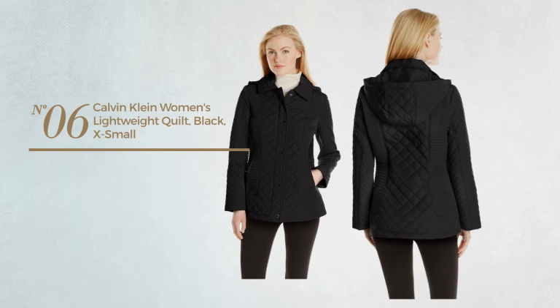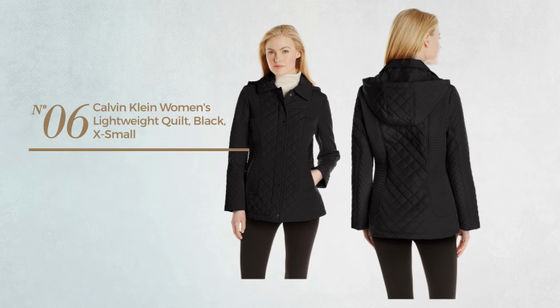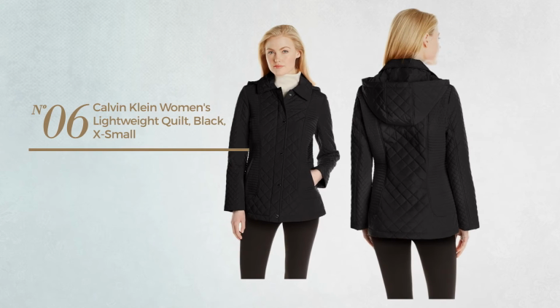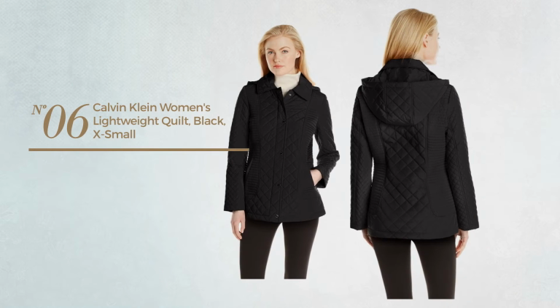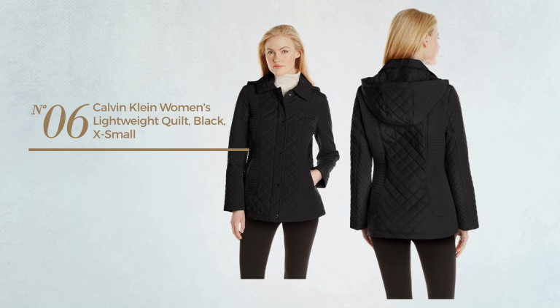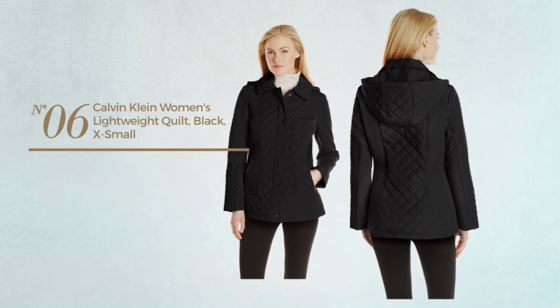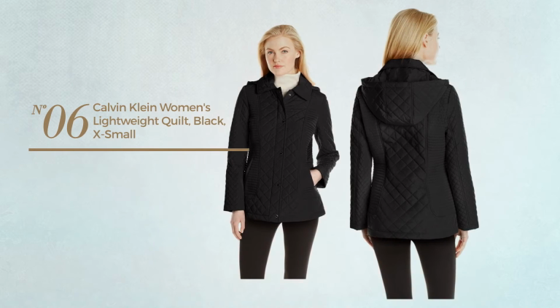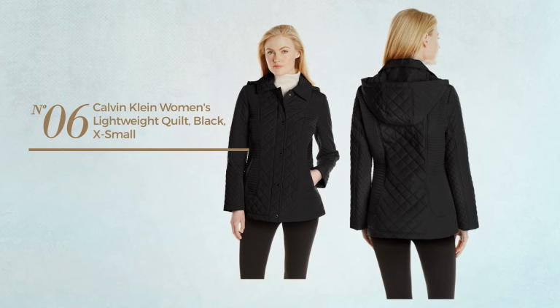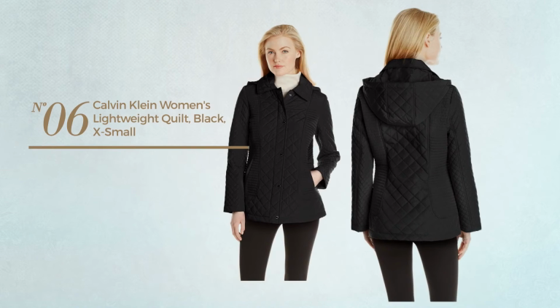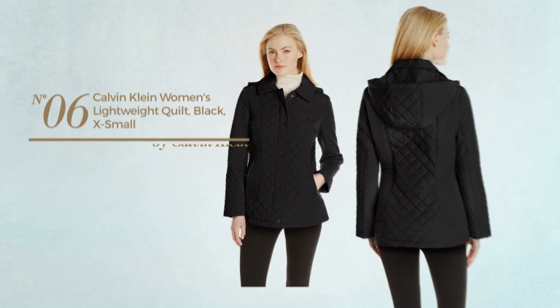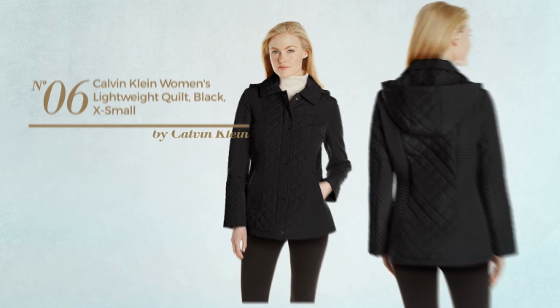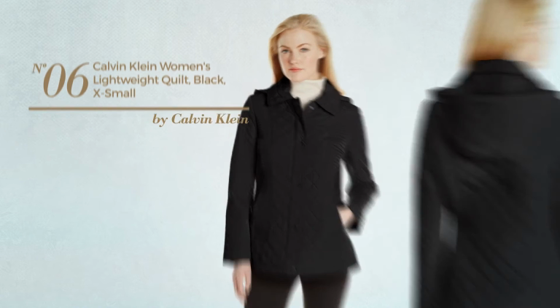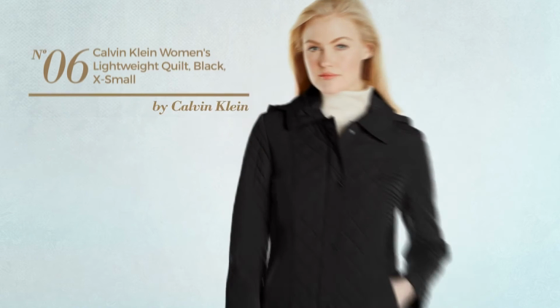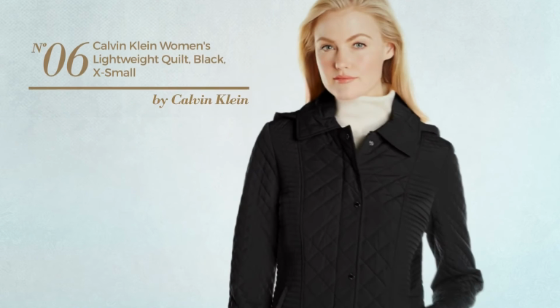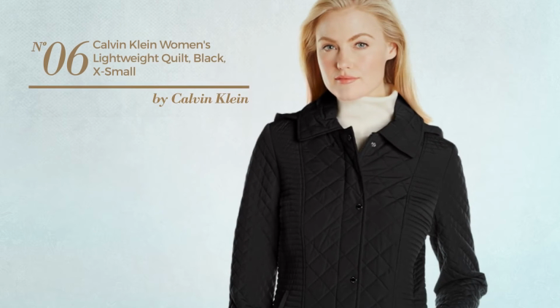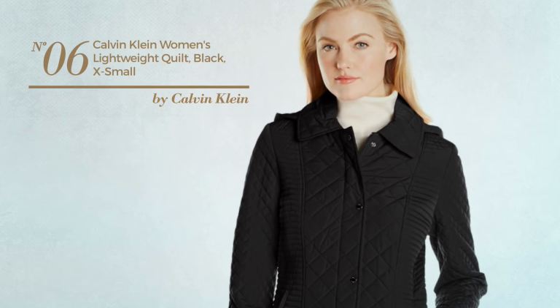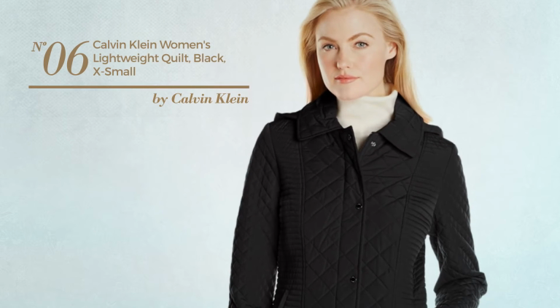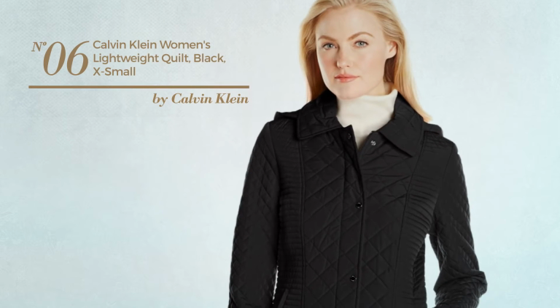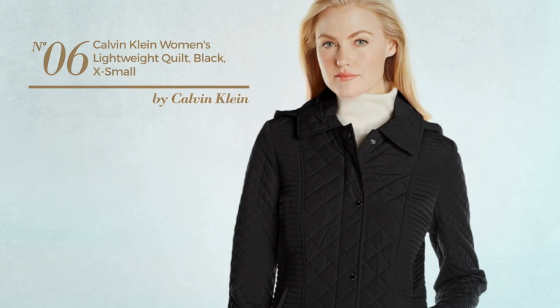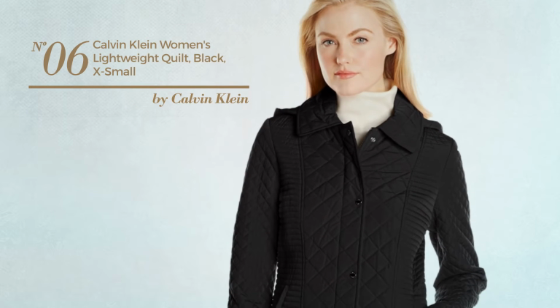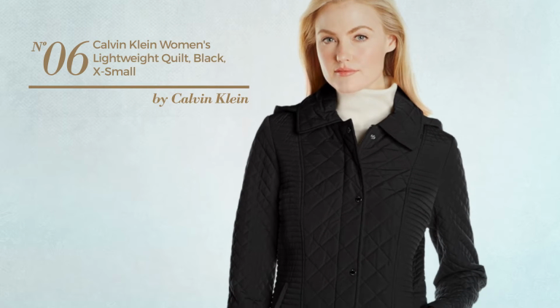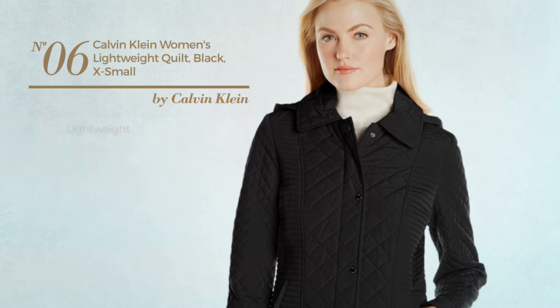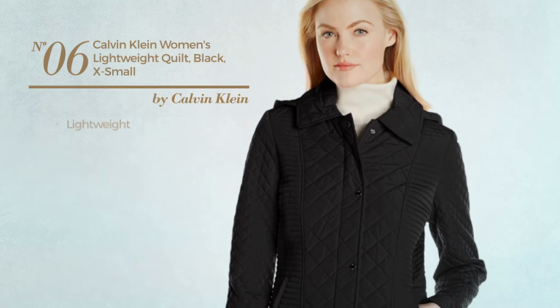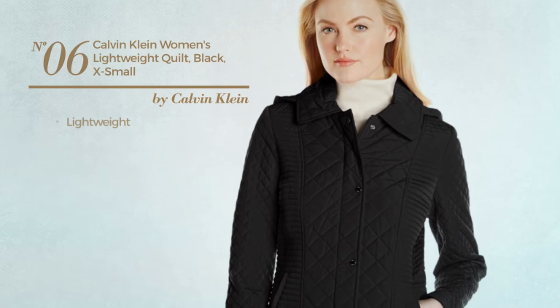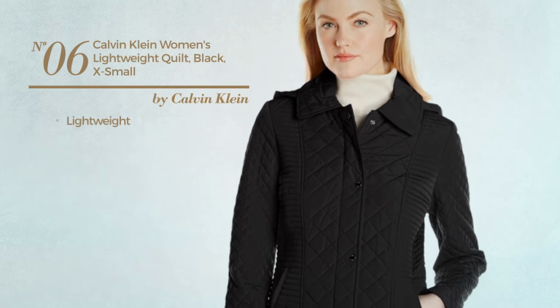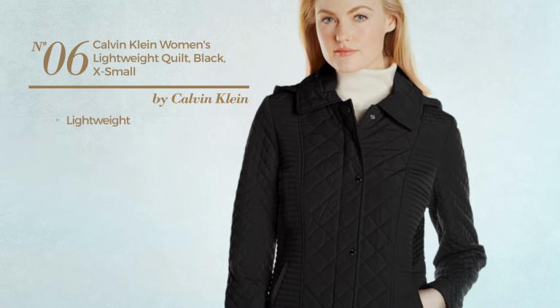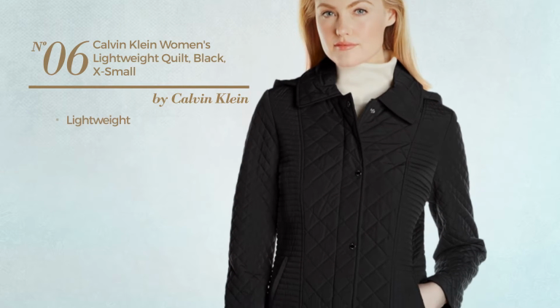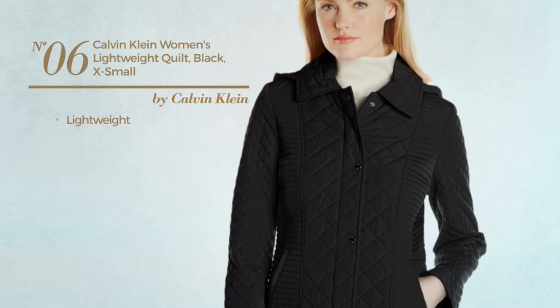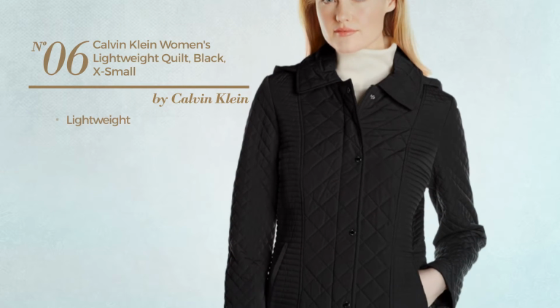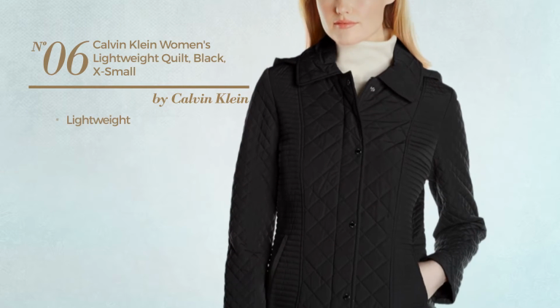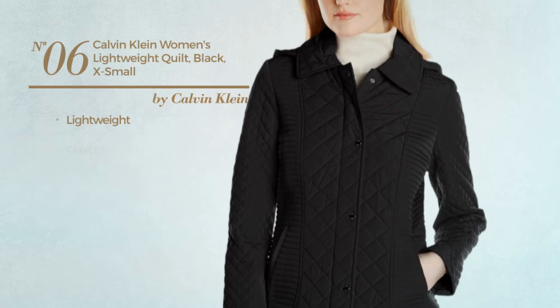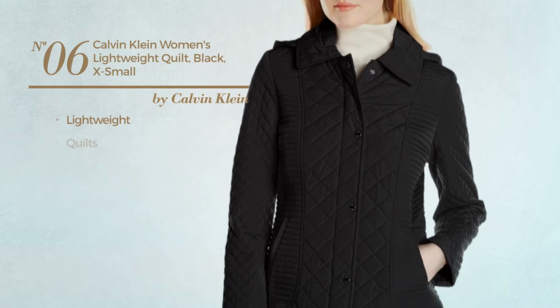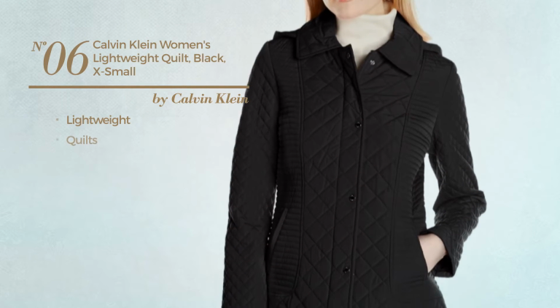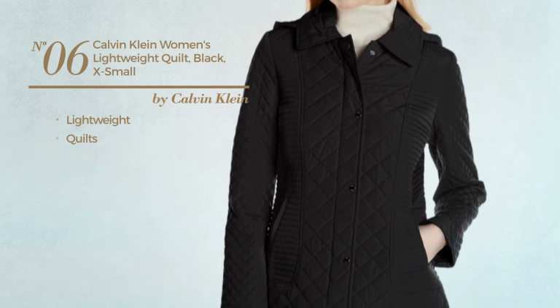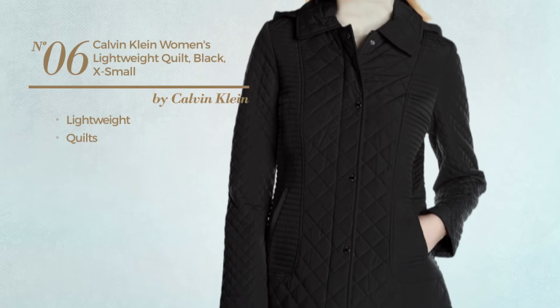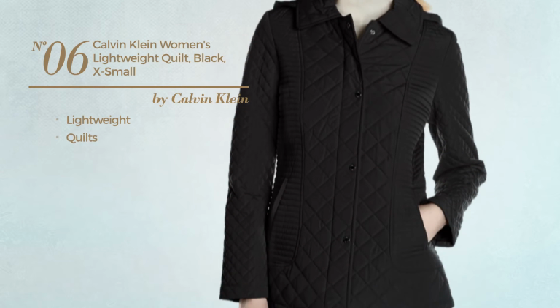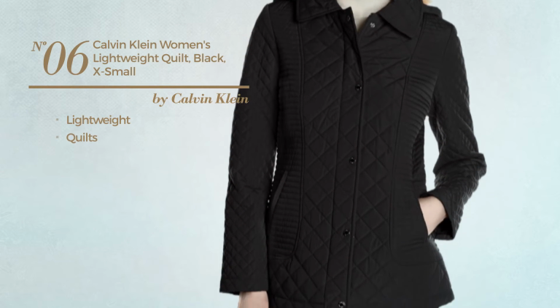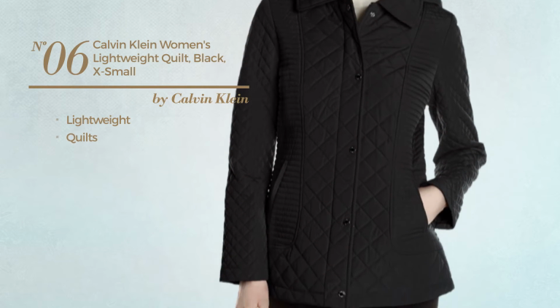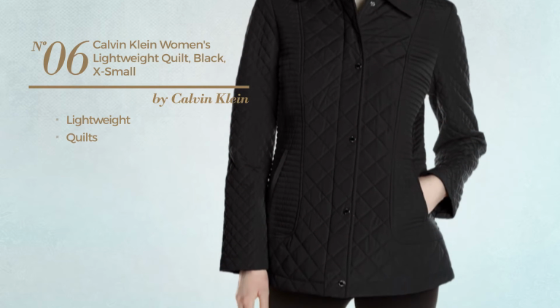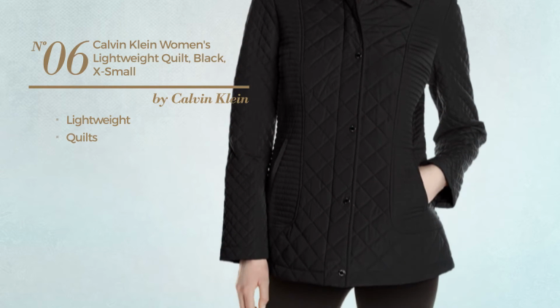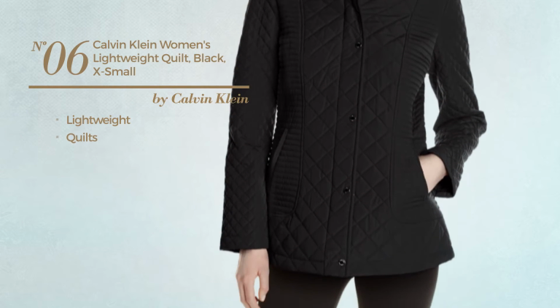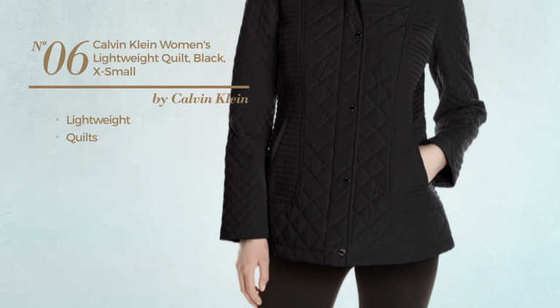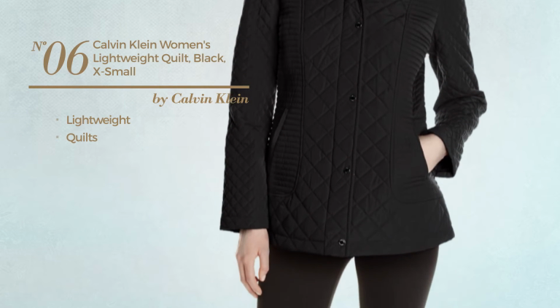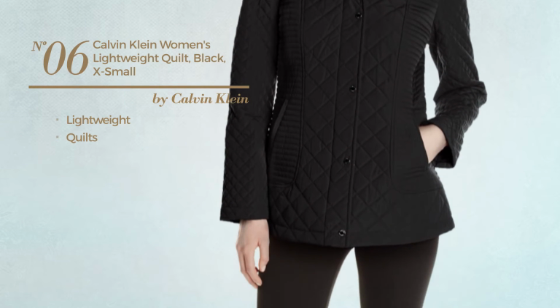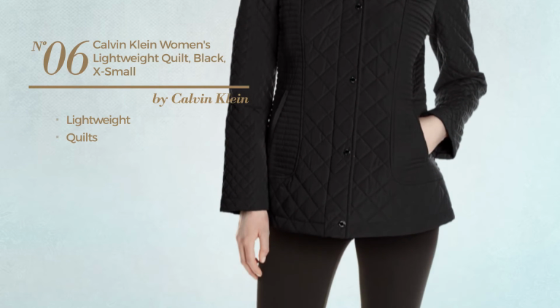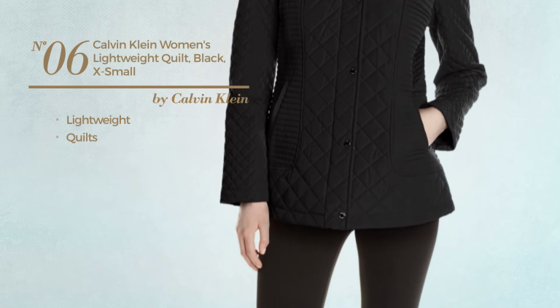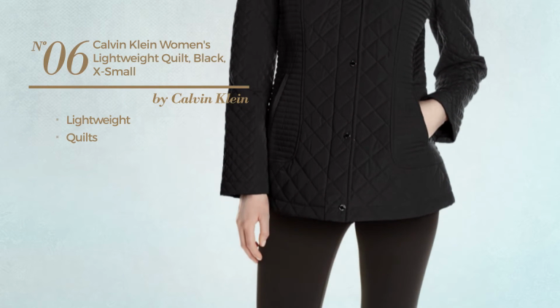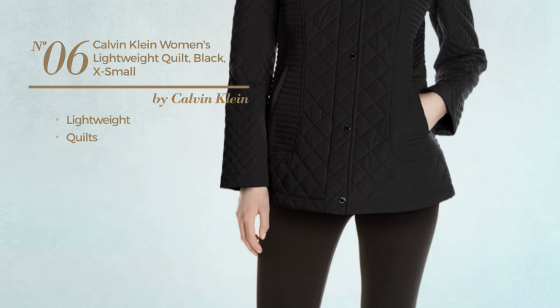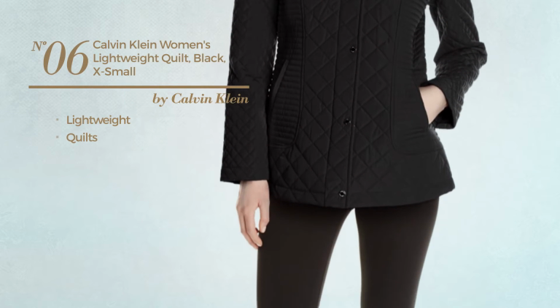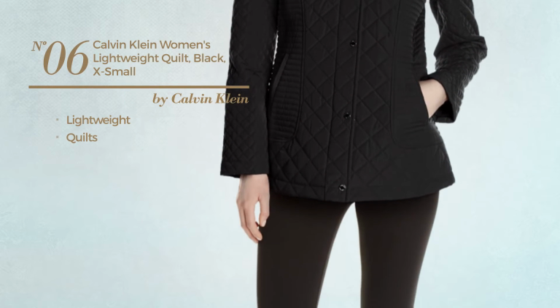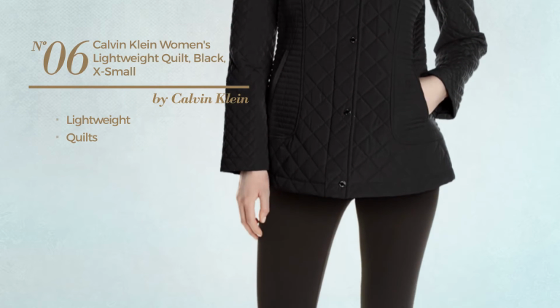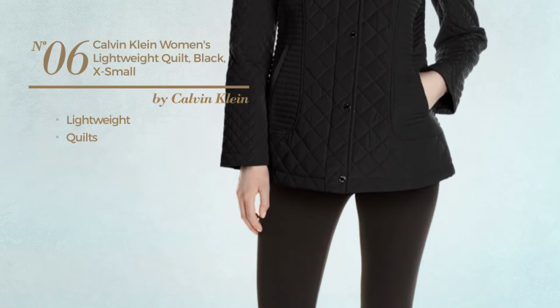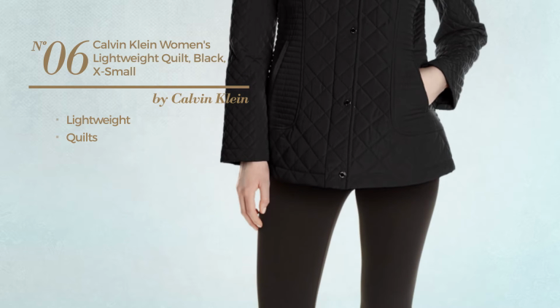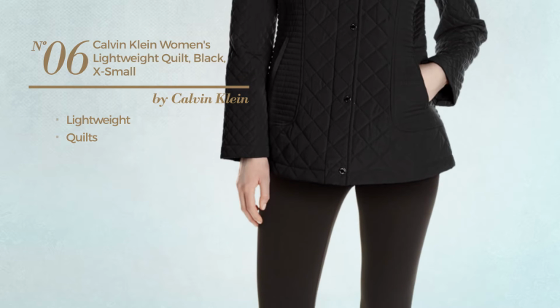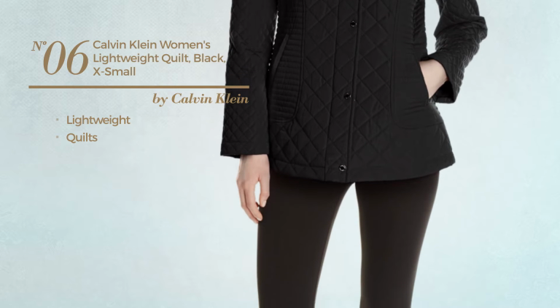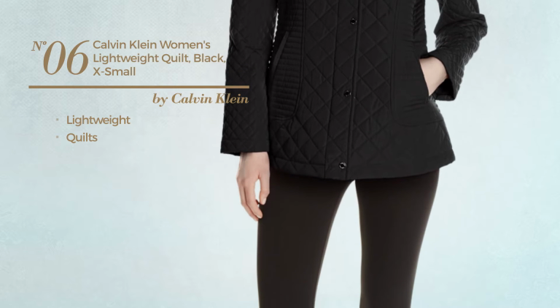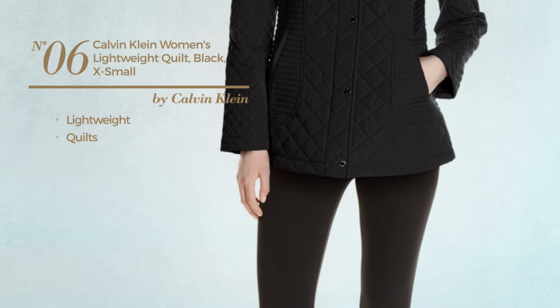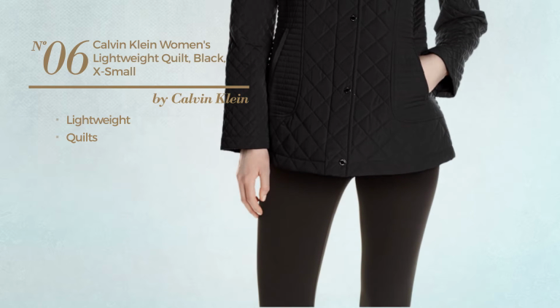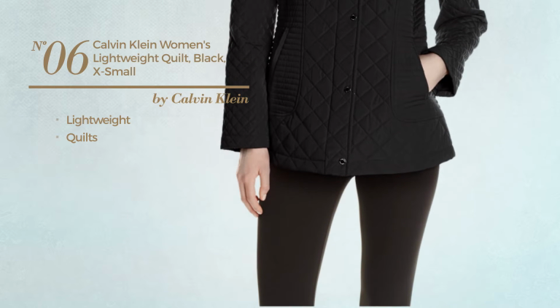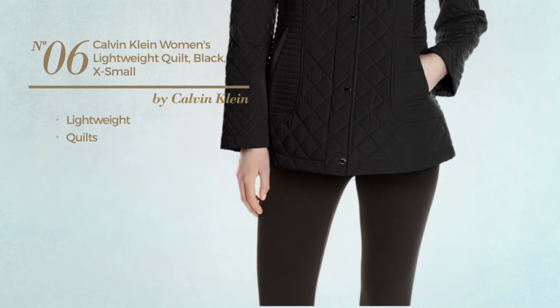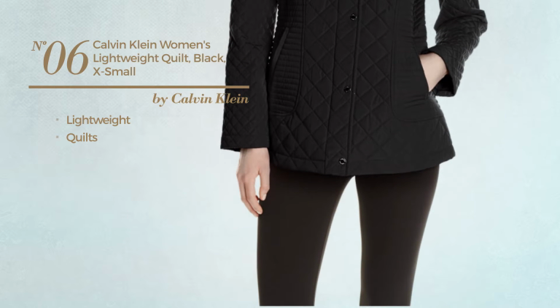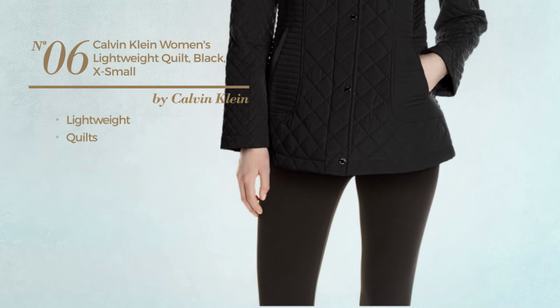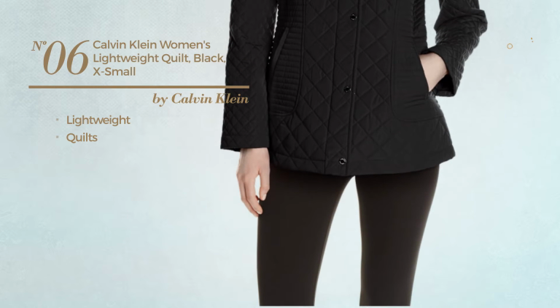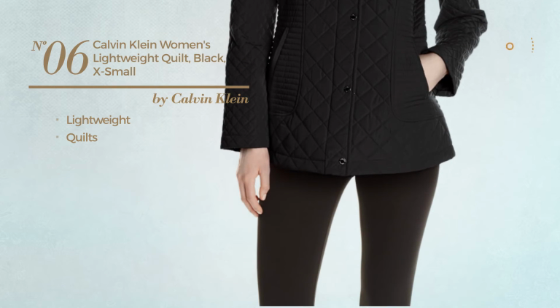Number 6. Crafted from lightweight material, styled with quilts. Available in 3 other colors.